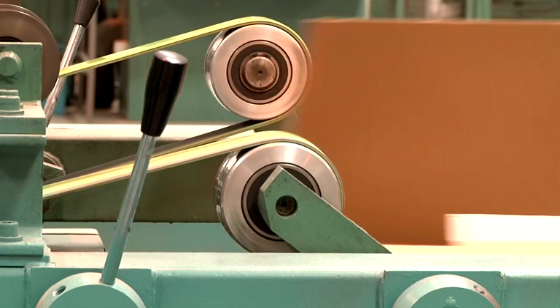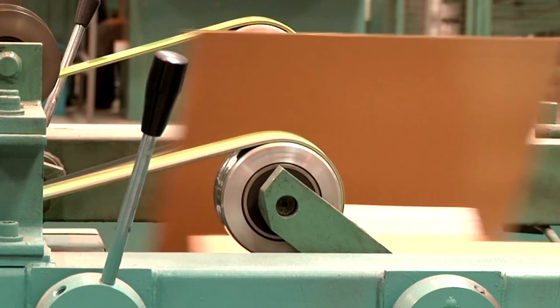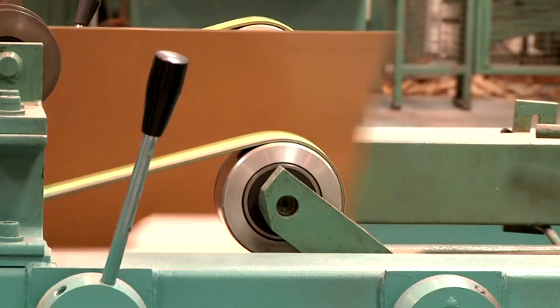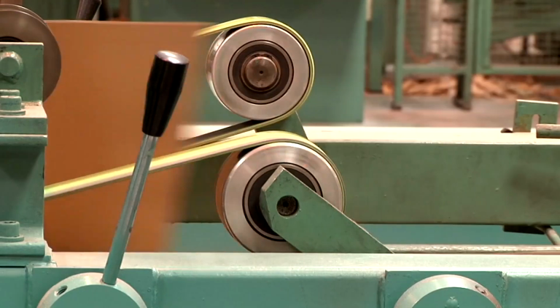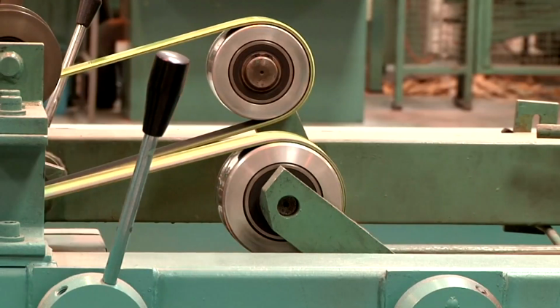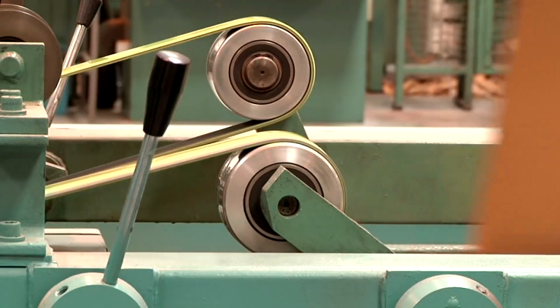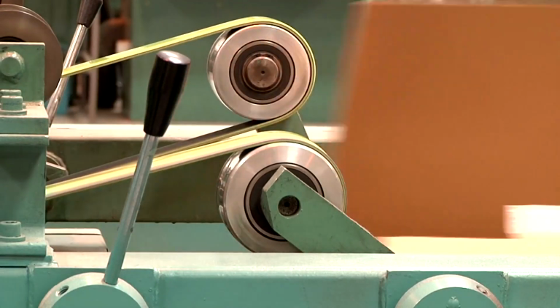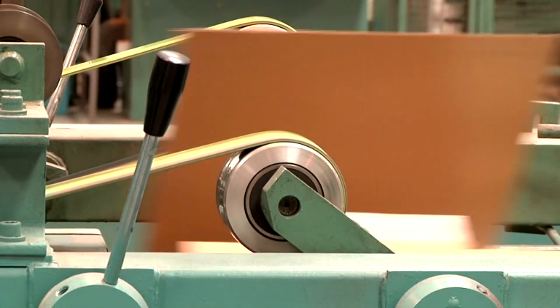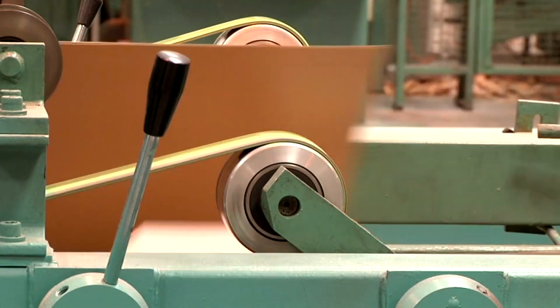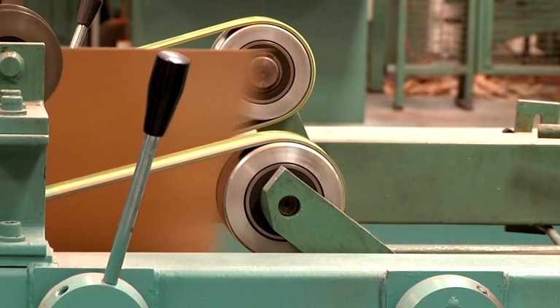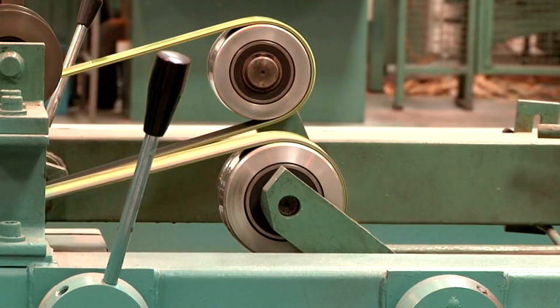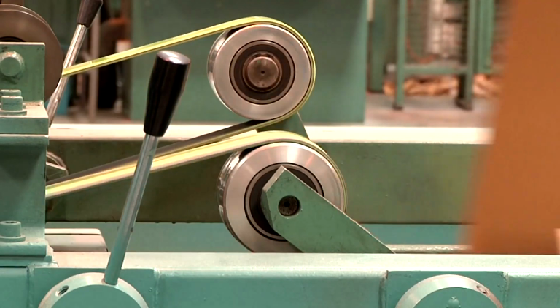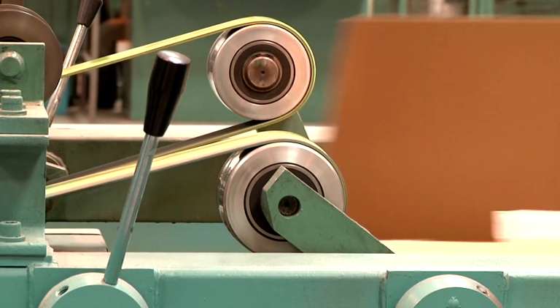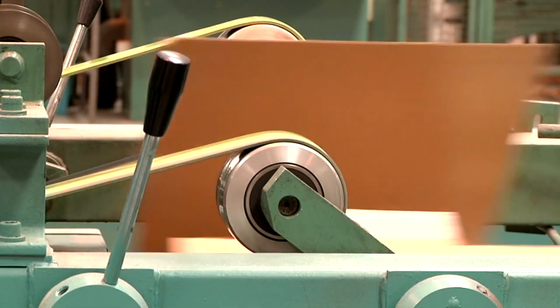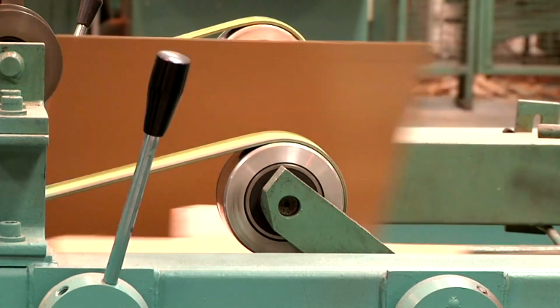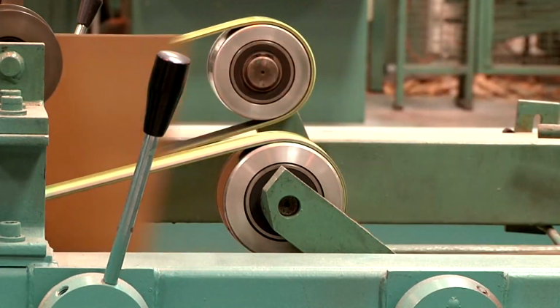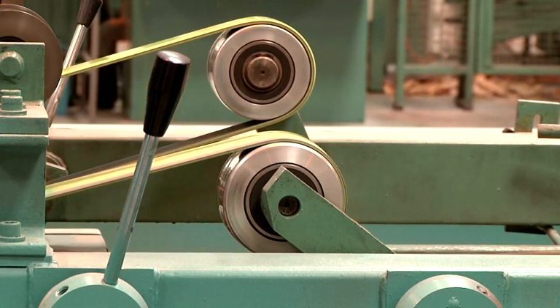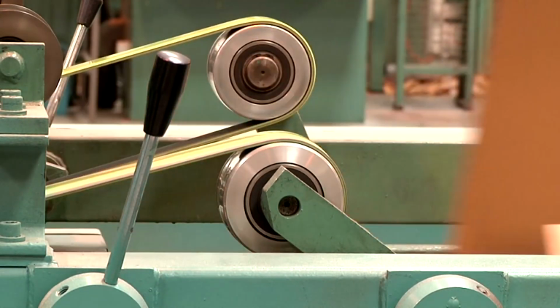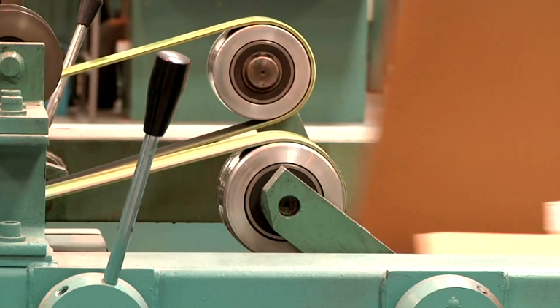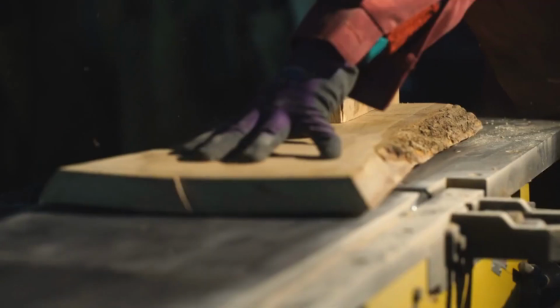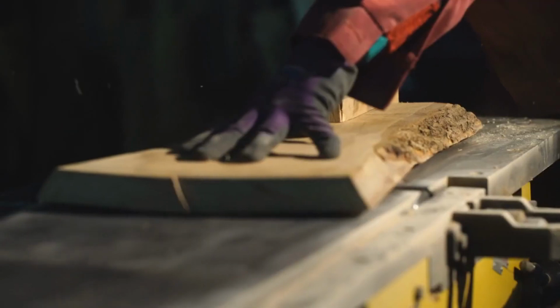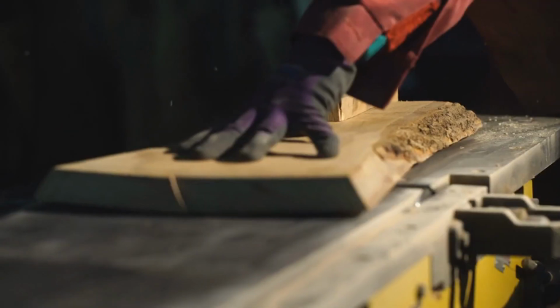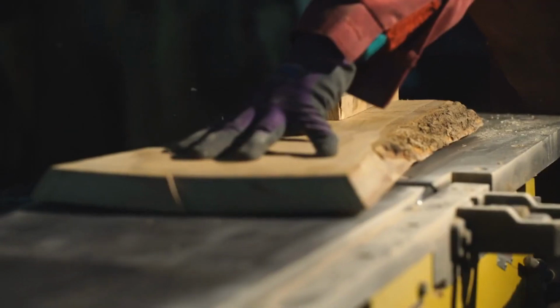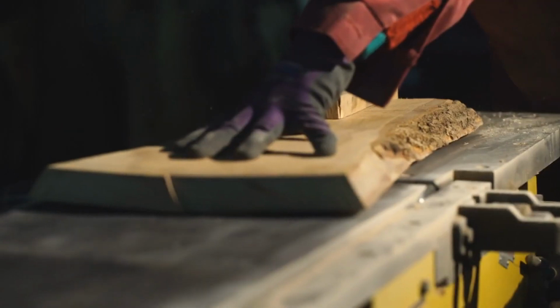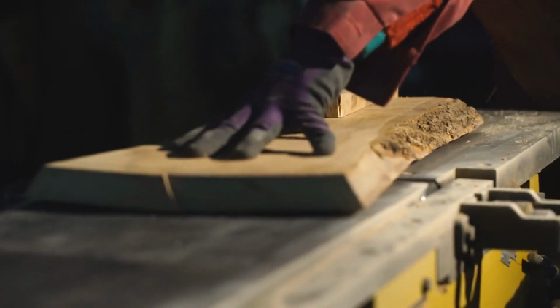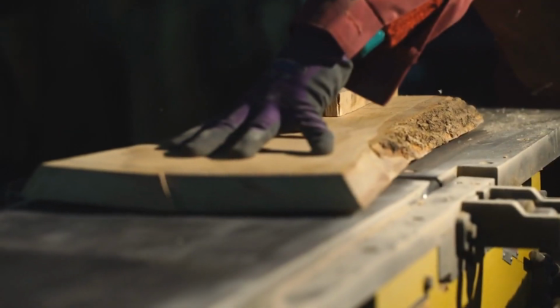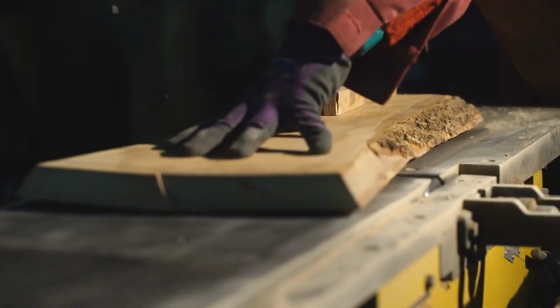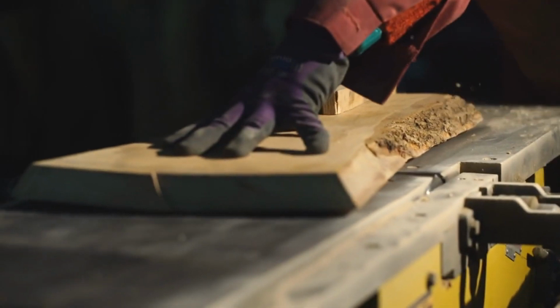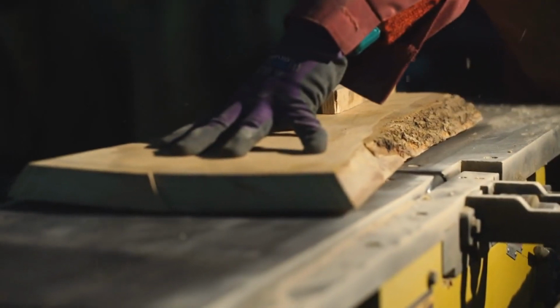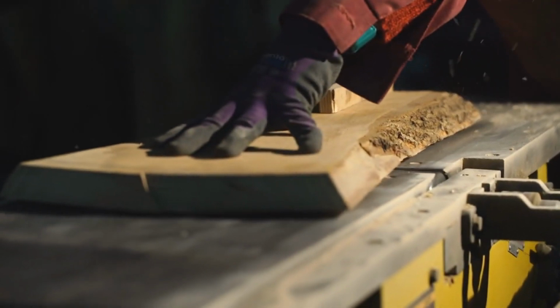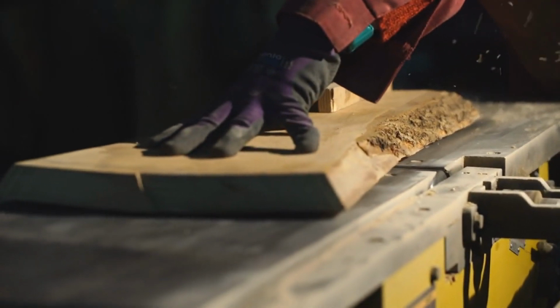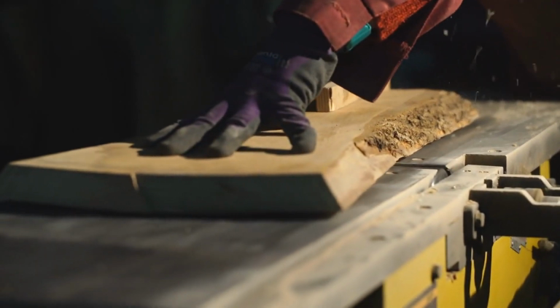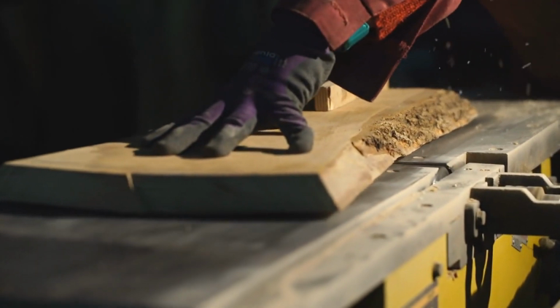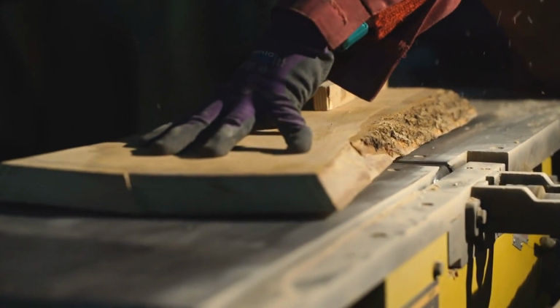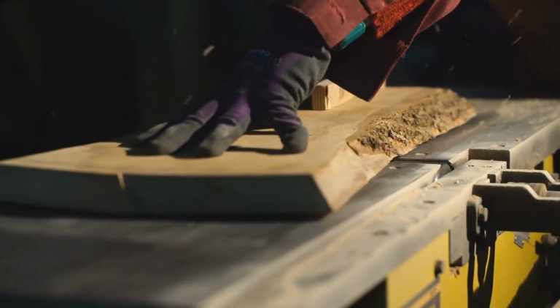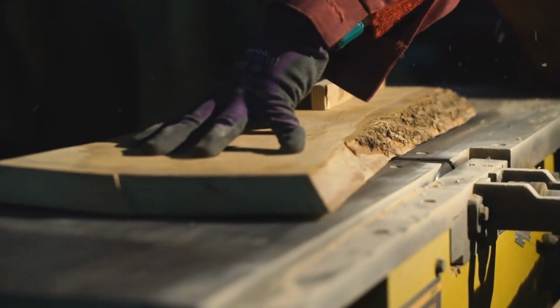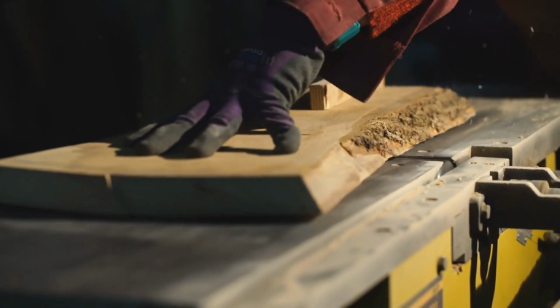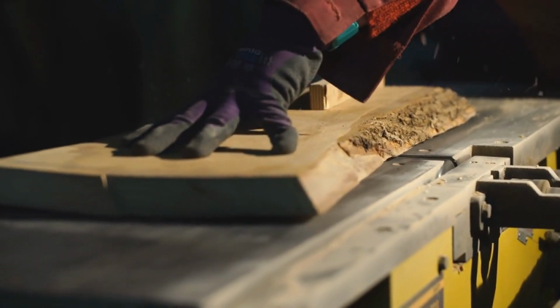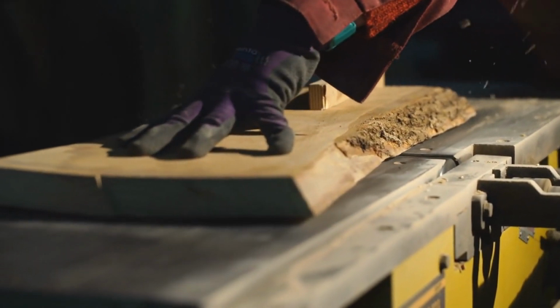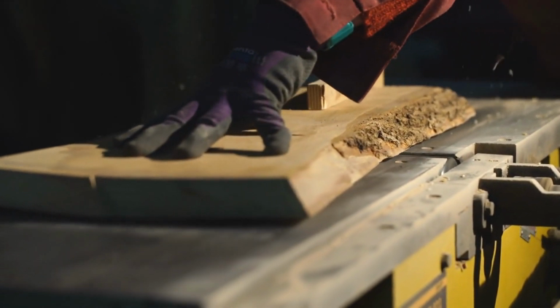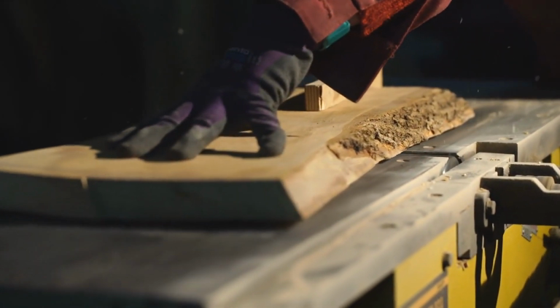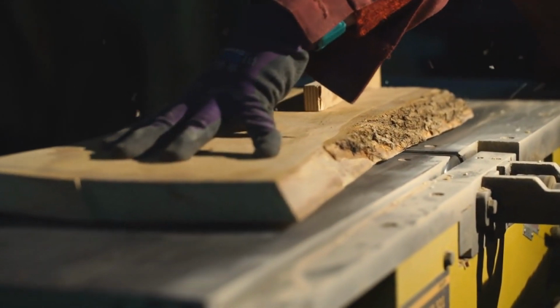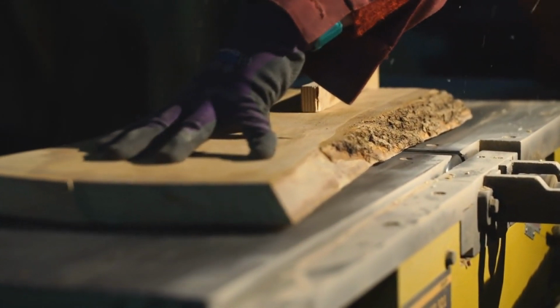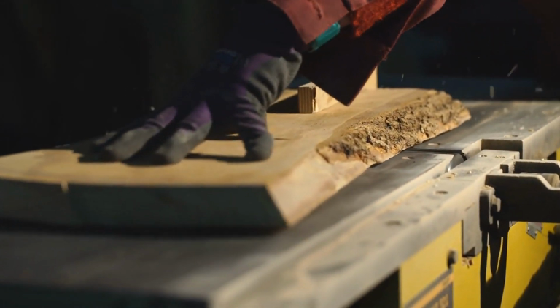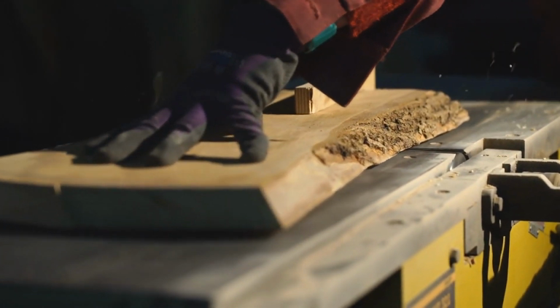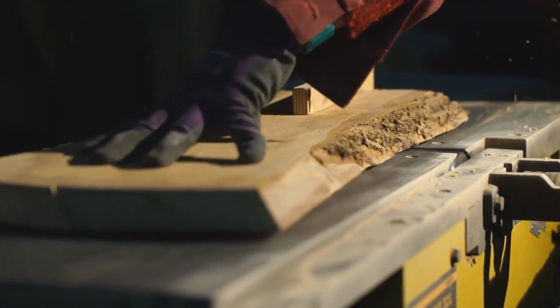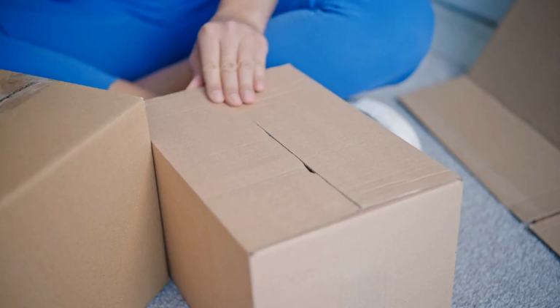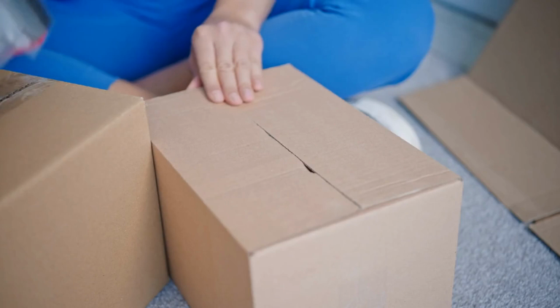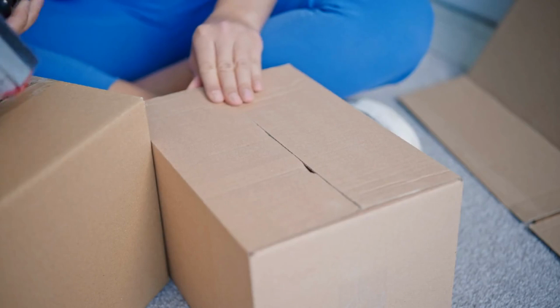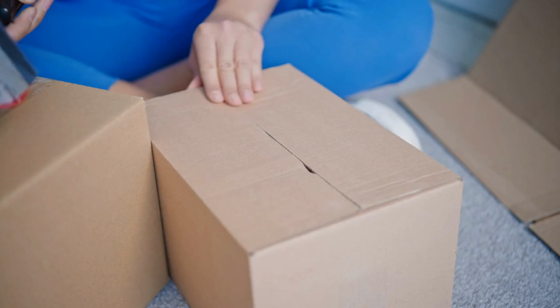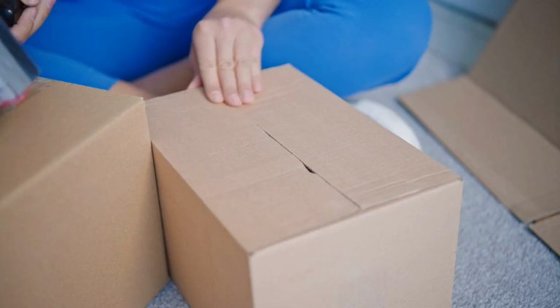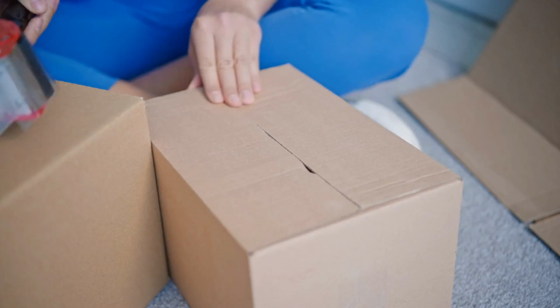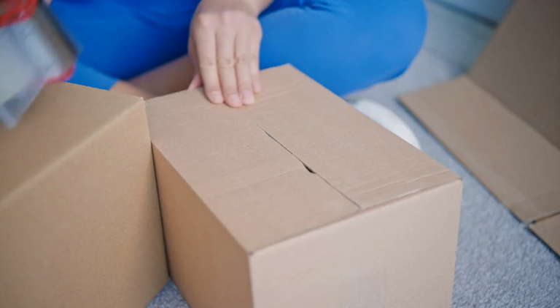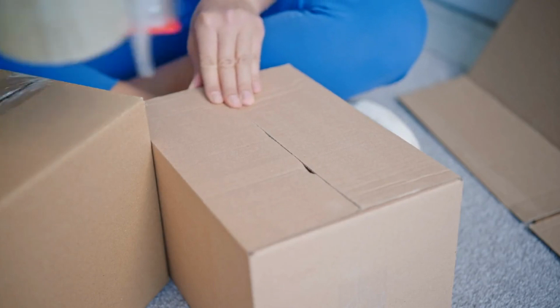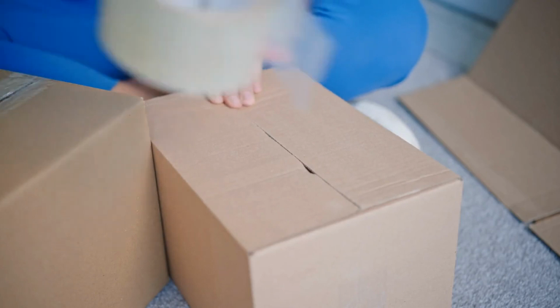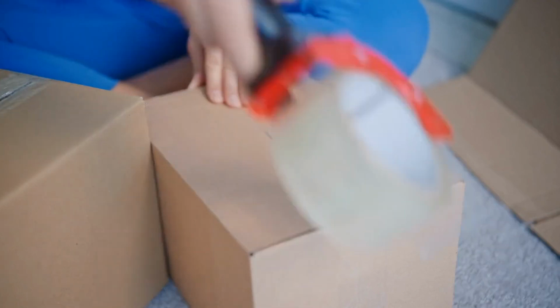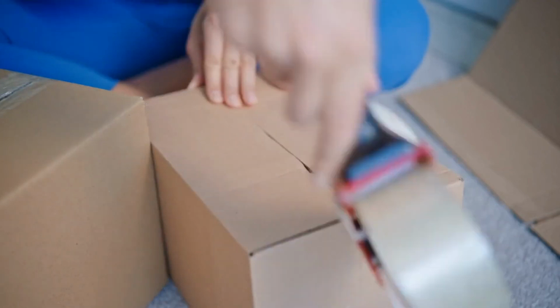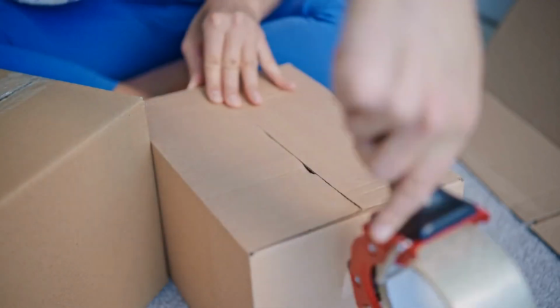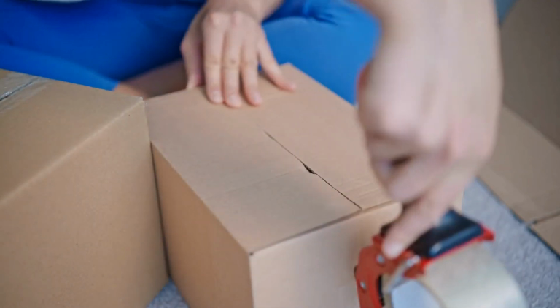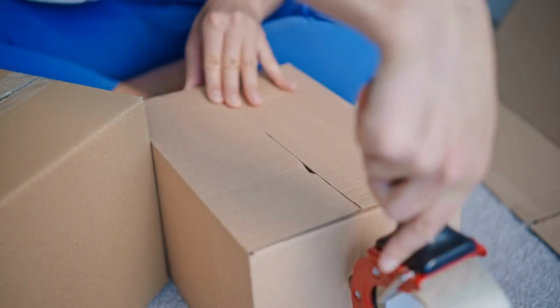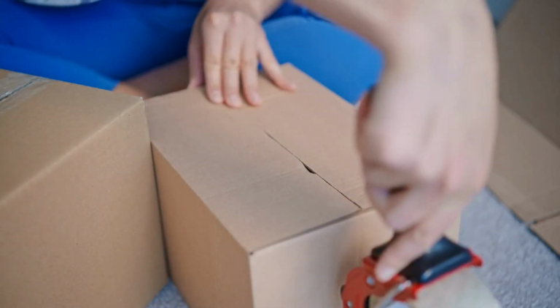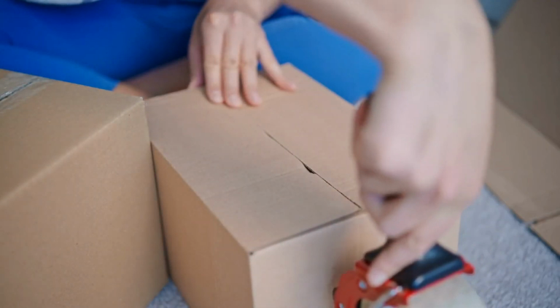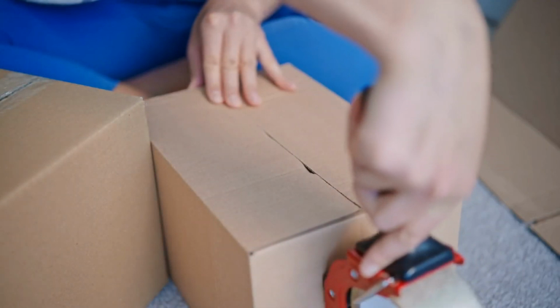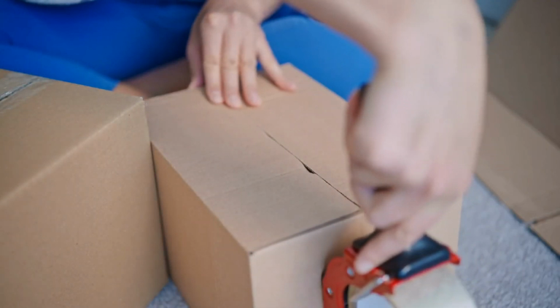Have you ever wondered how cardboard is made? Let's take a closer look at the journey from raw materials to the sturdy boxes we use every day.